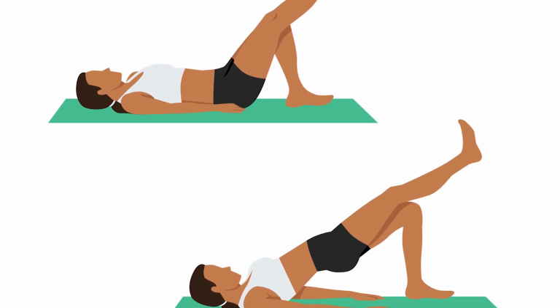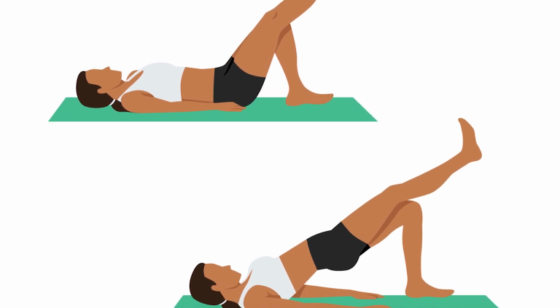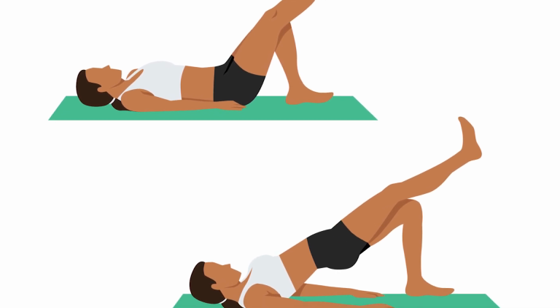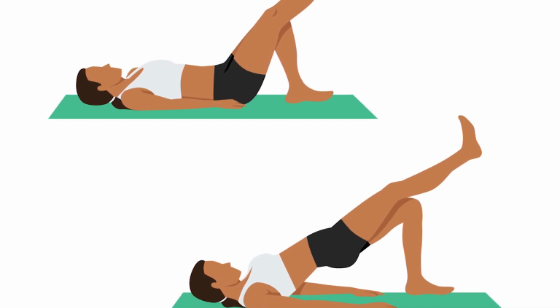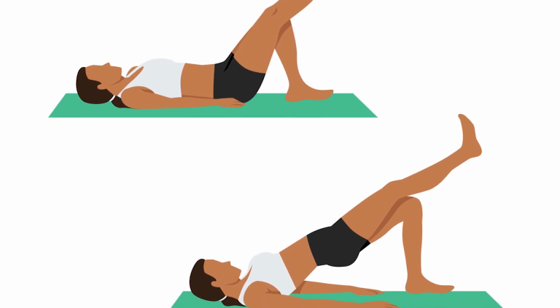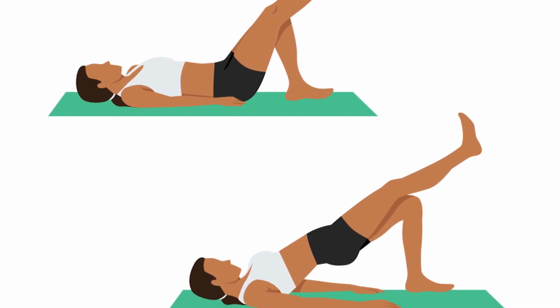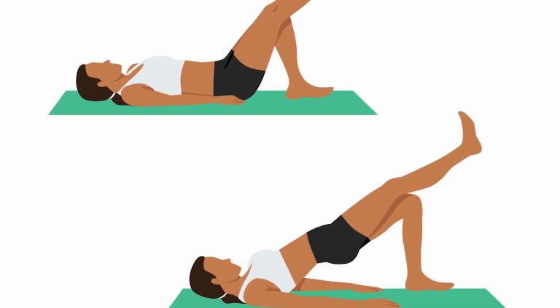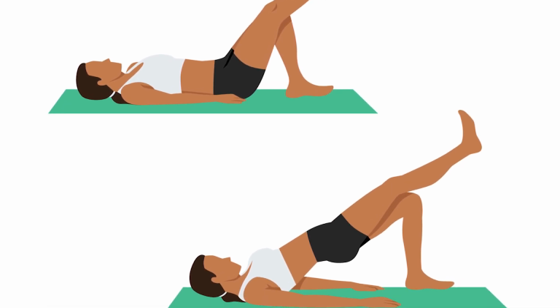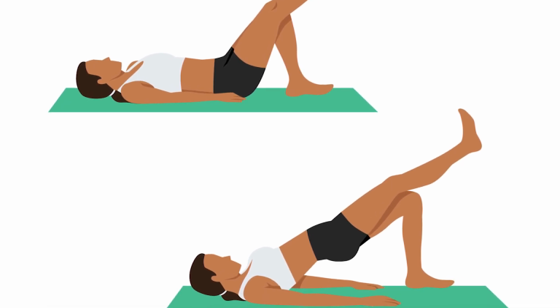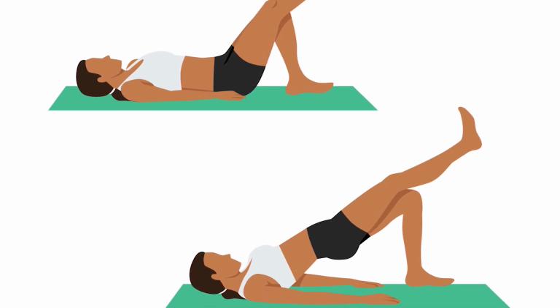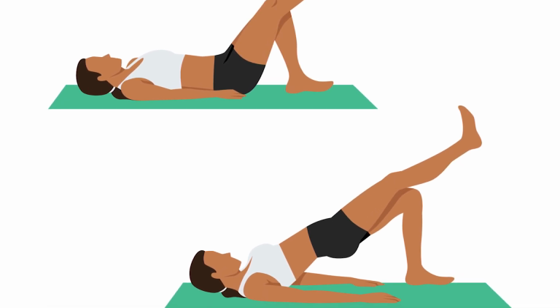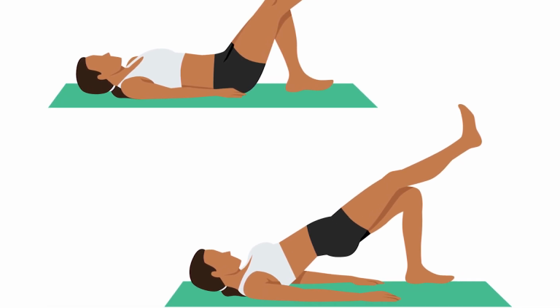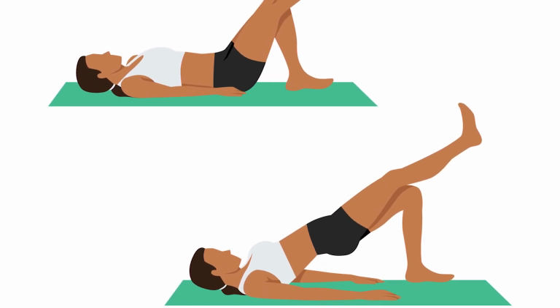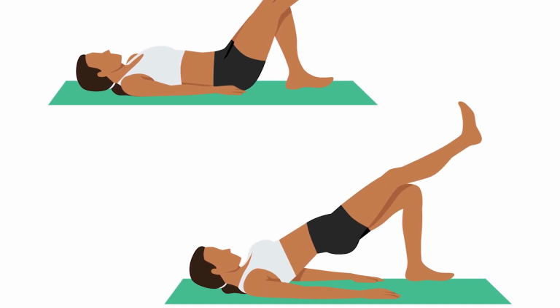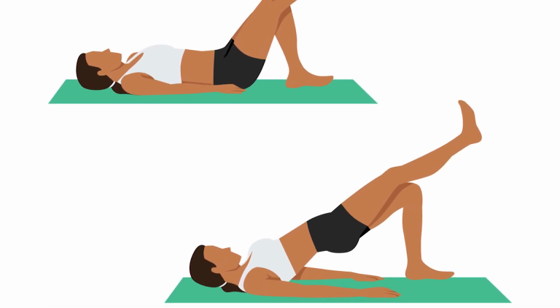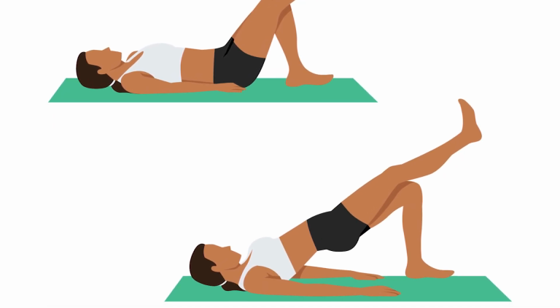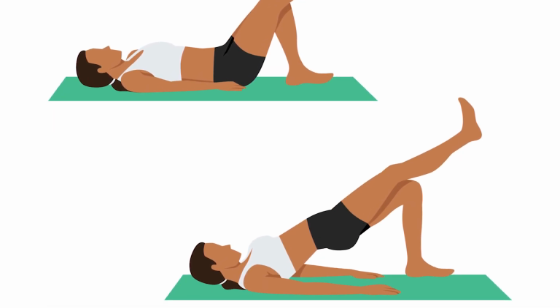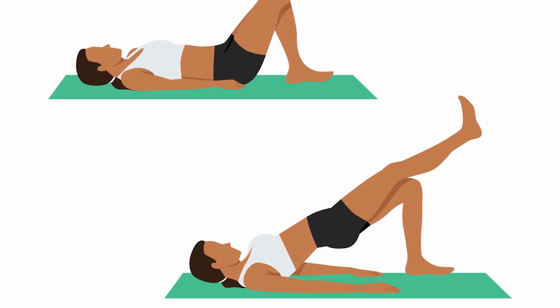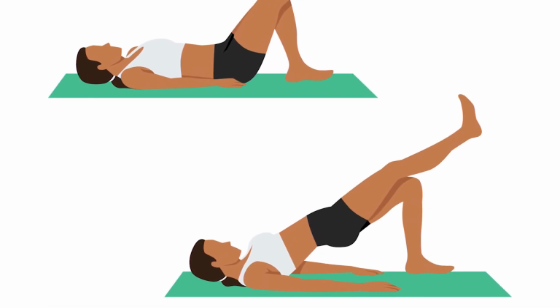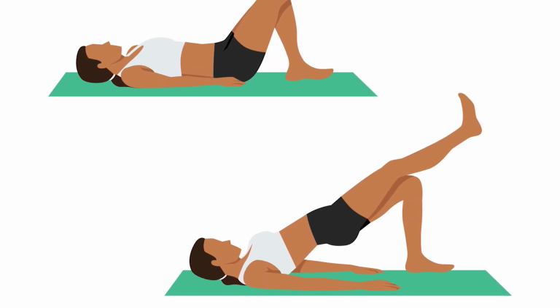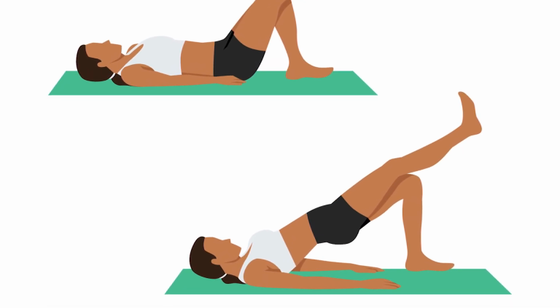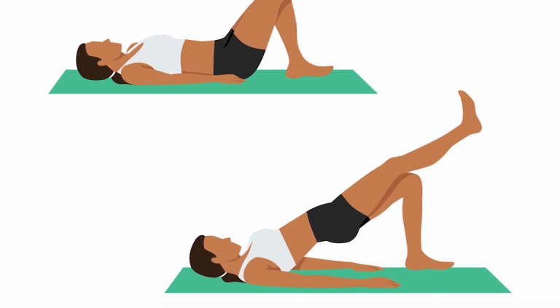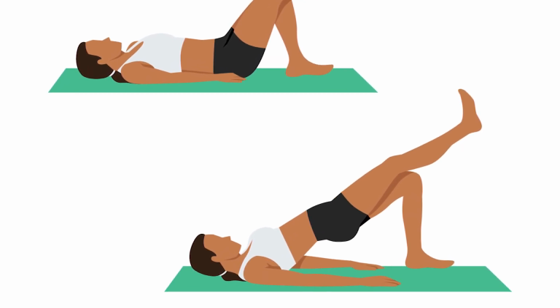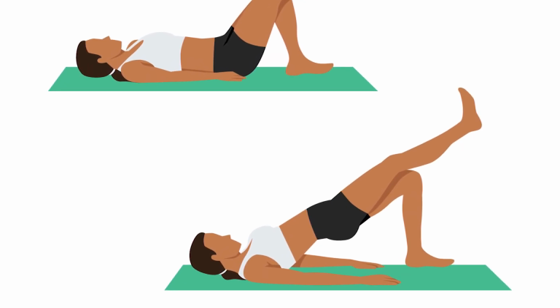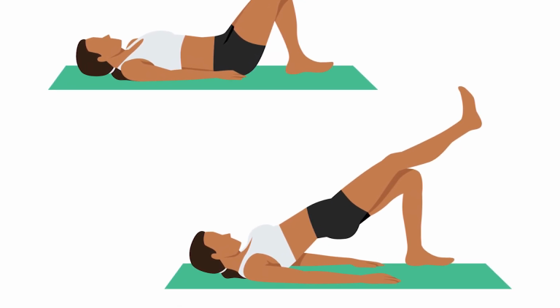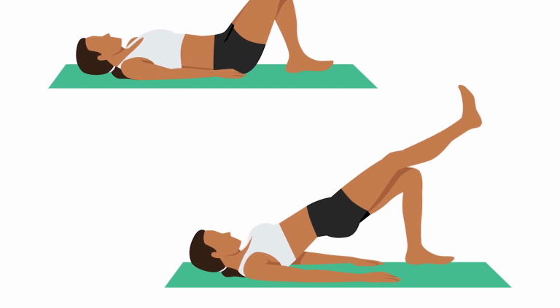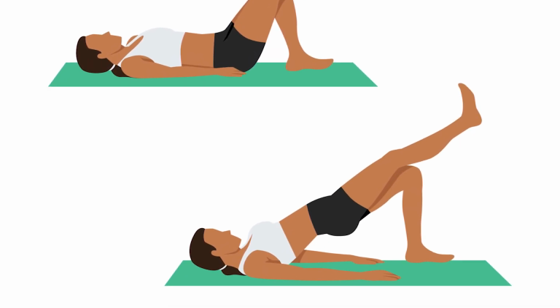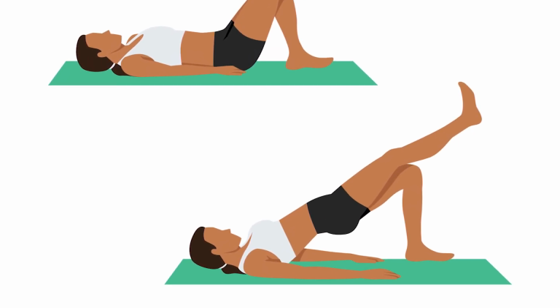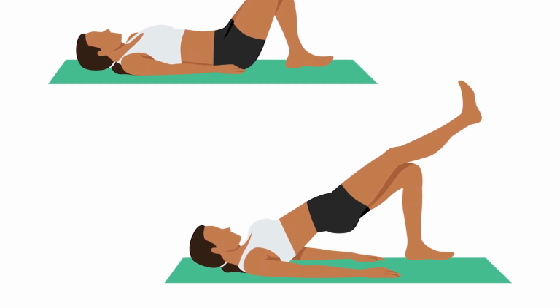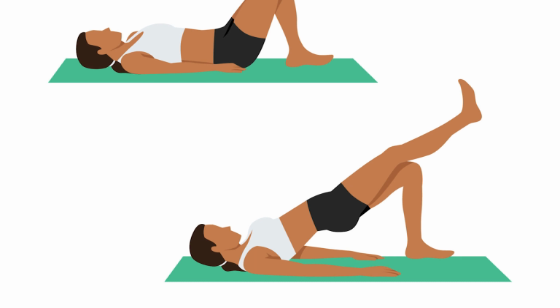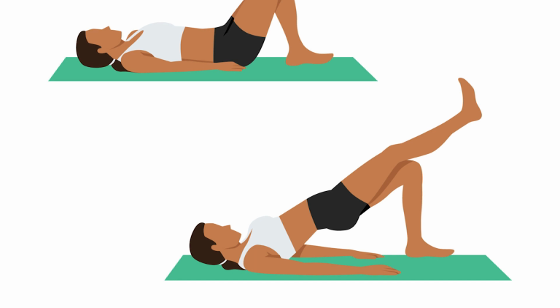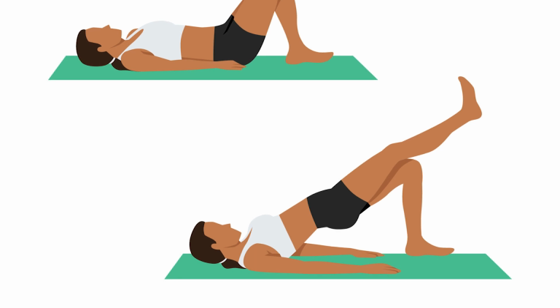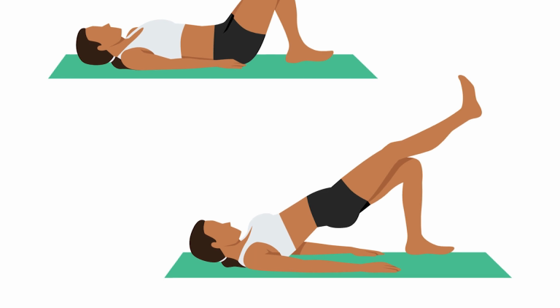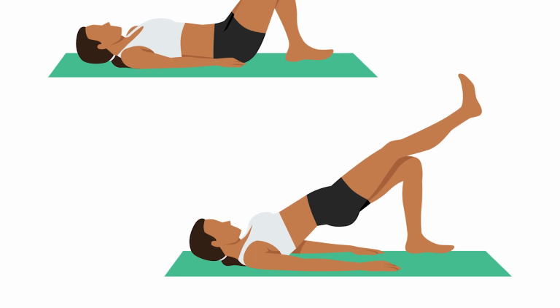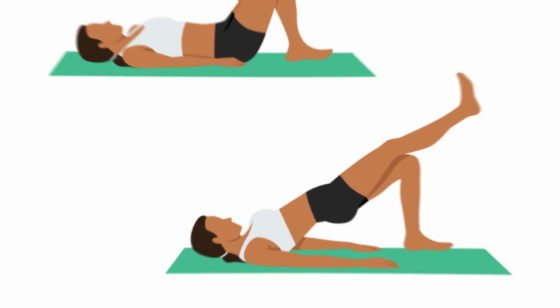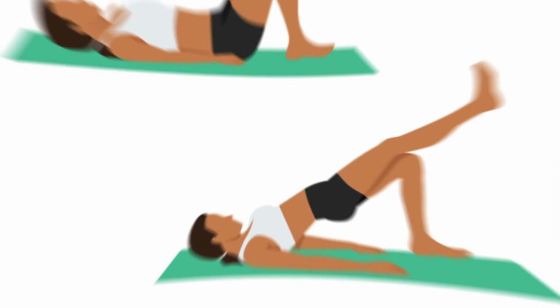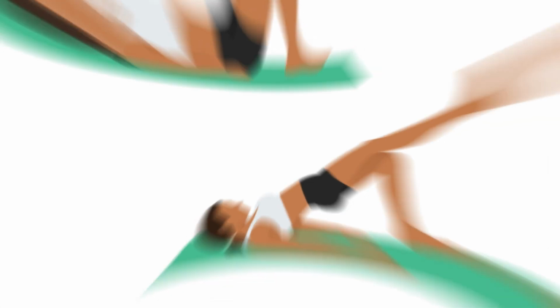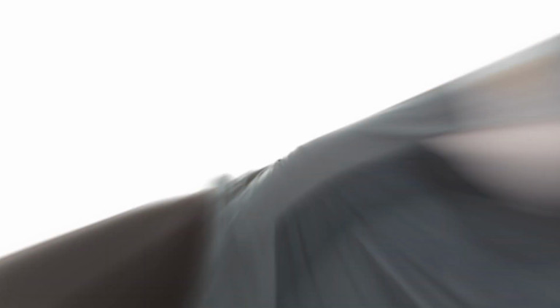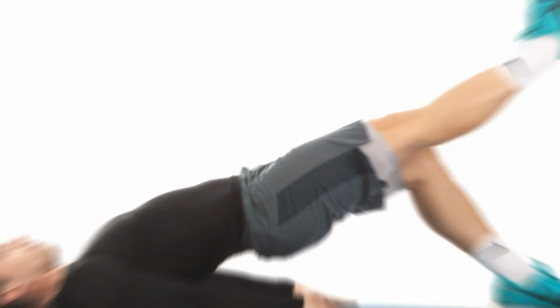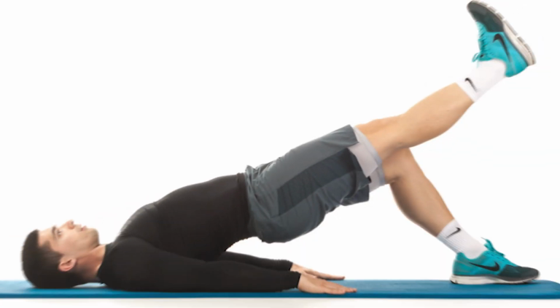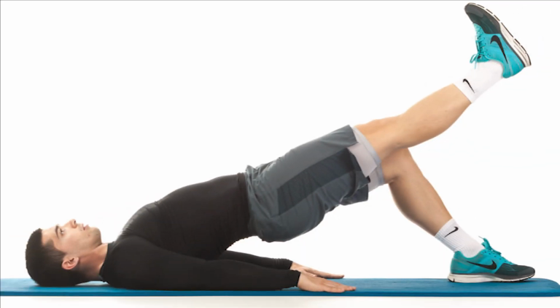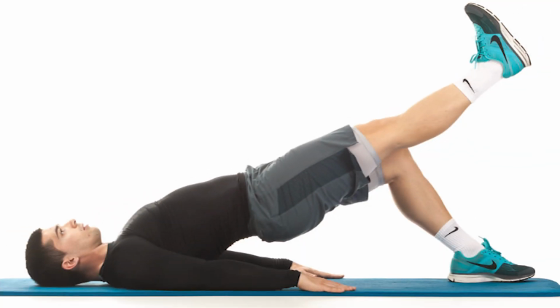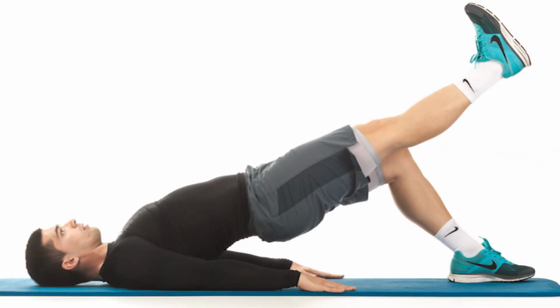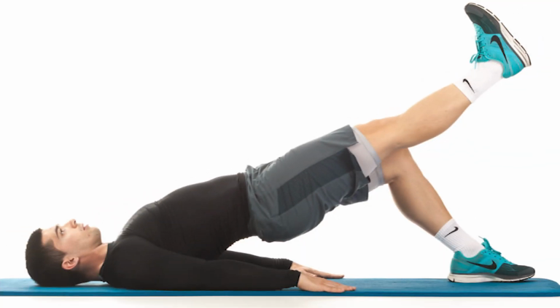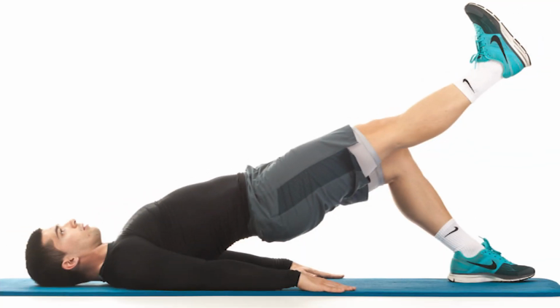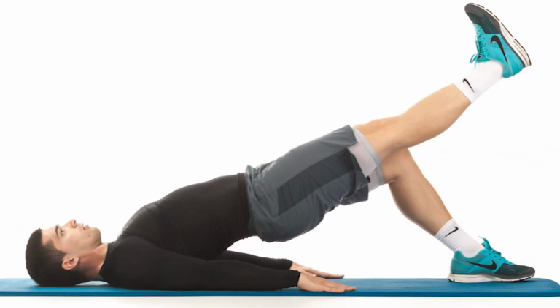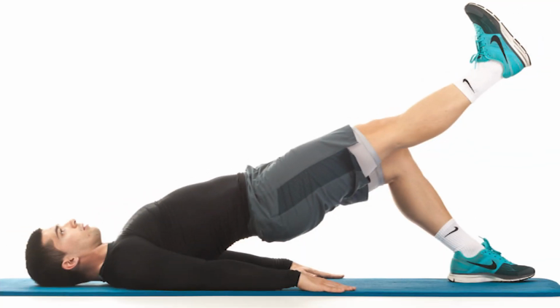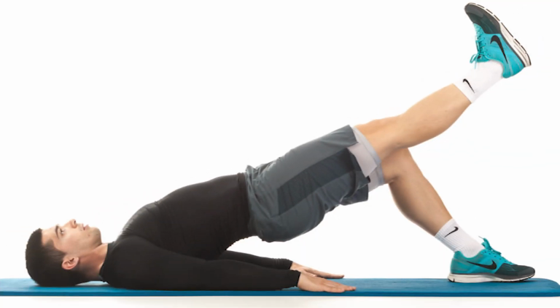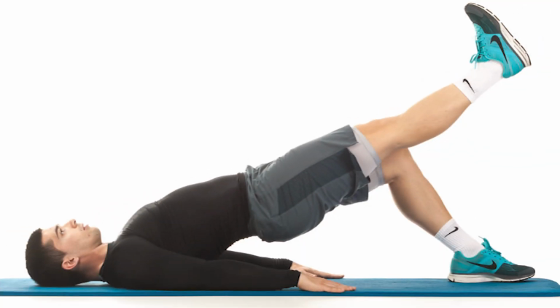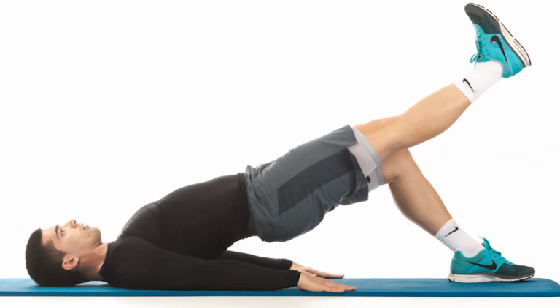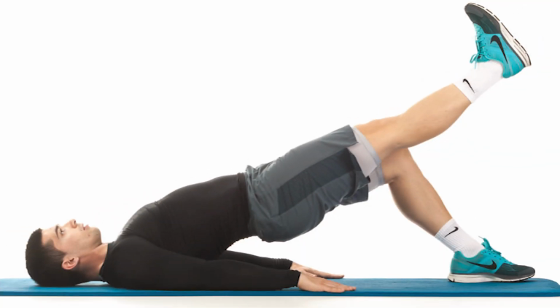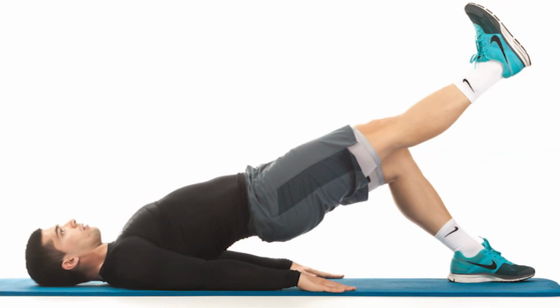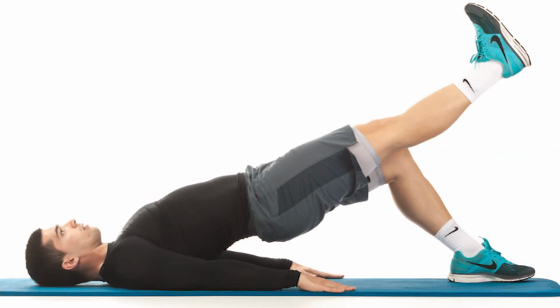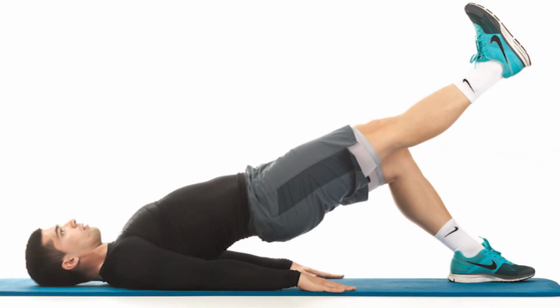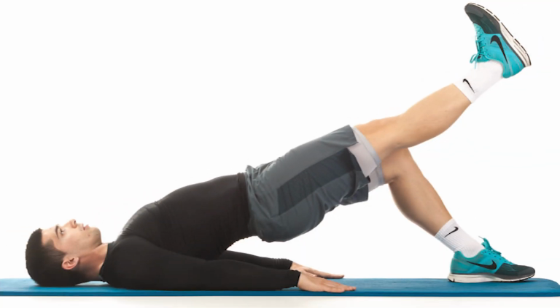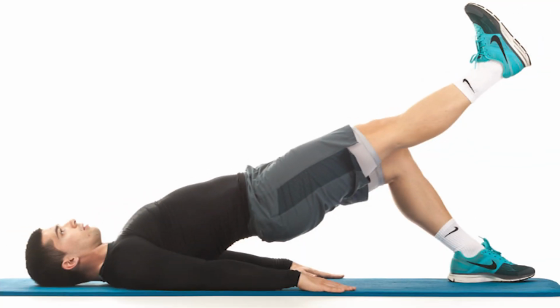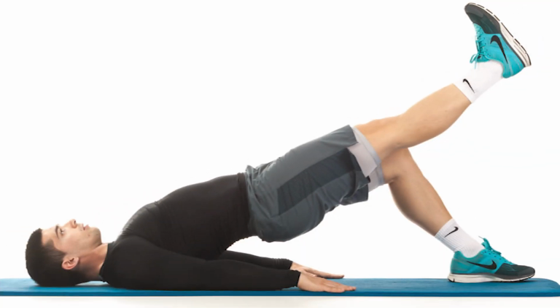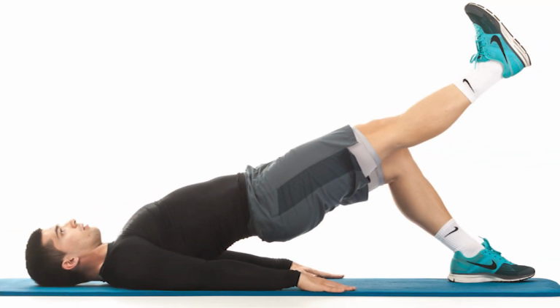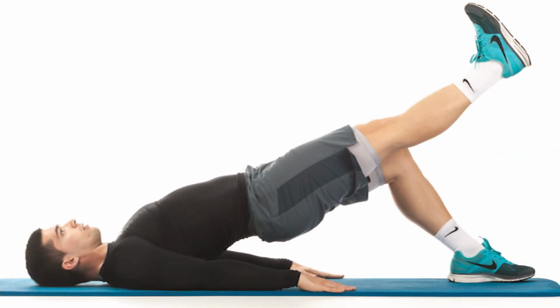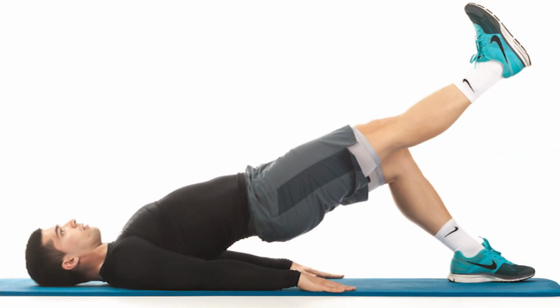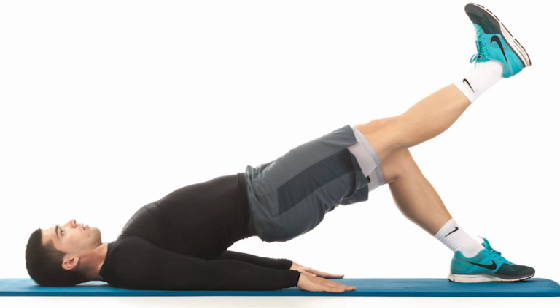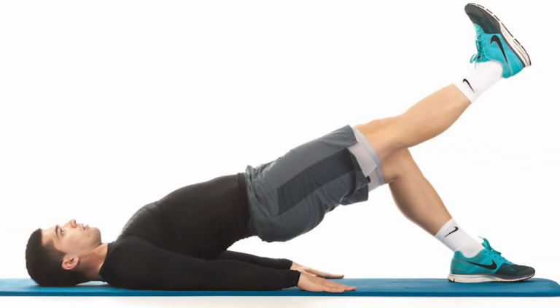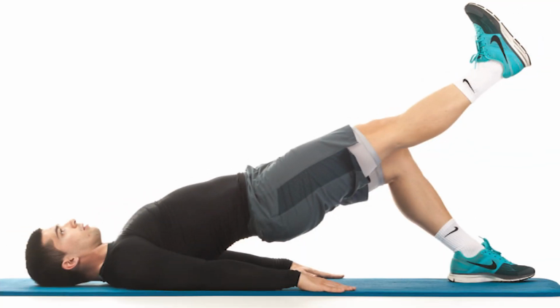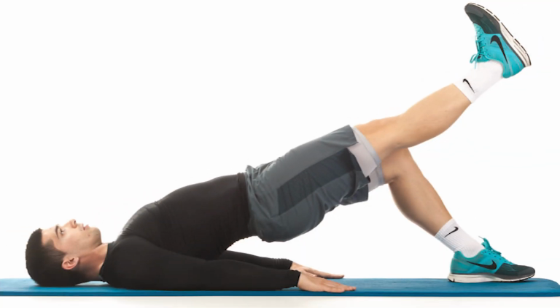You should also try as much as possible to keep a straight line from your knee to your shoulders, in such a way that your hips don't sag or rotate during the movement.